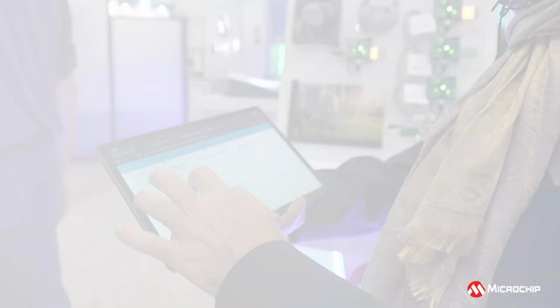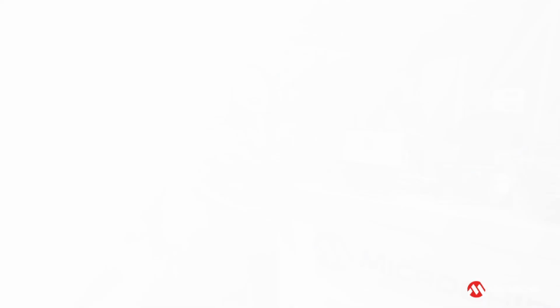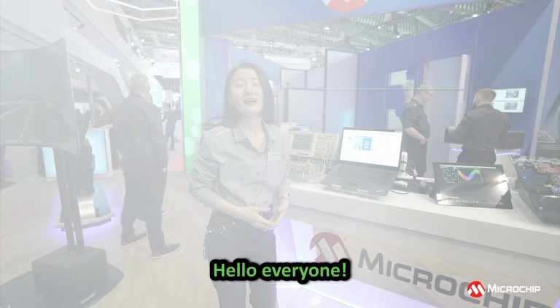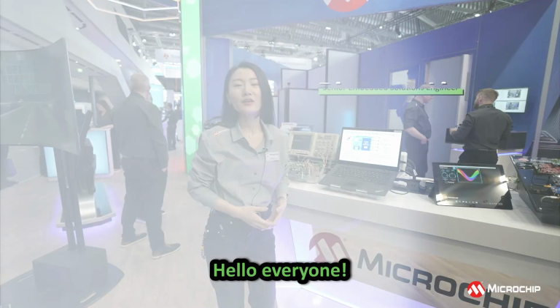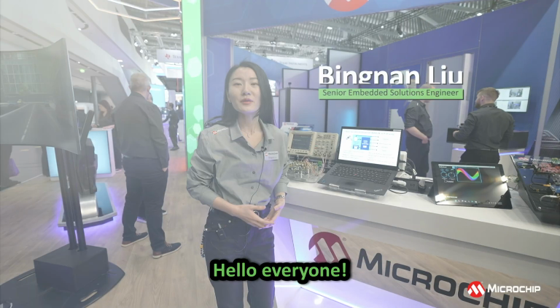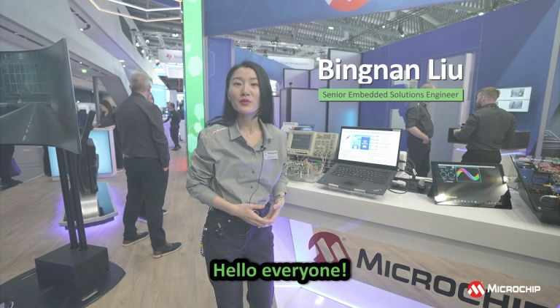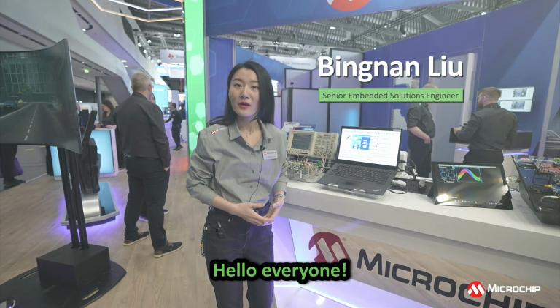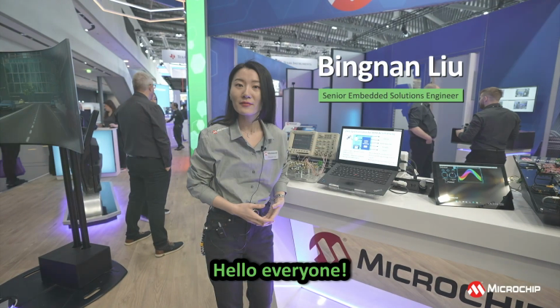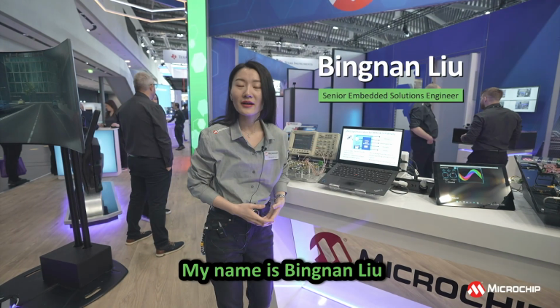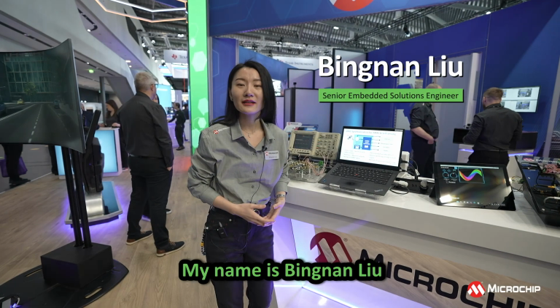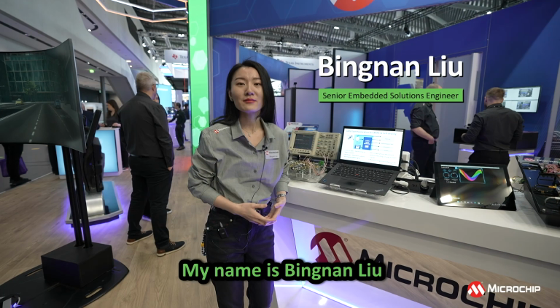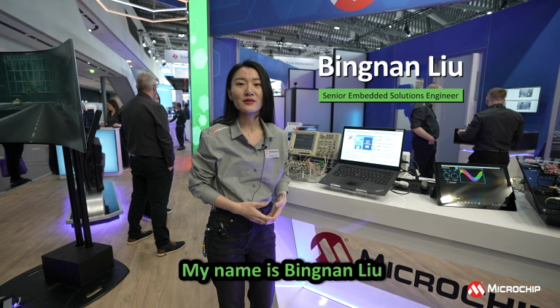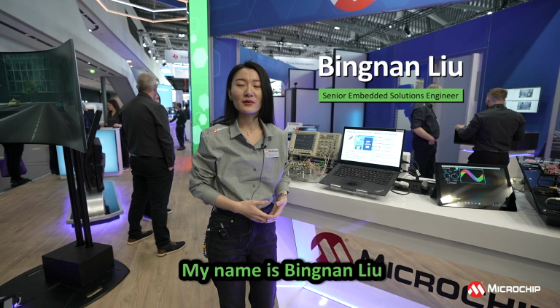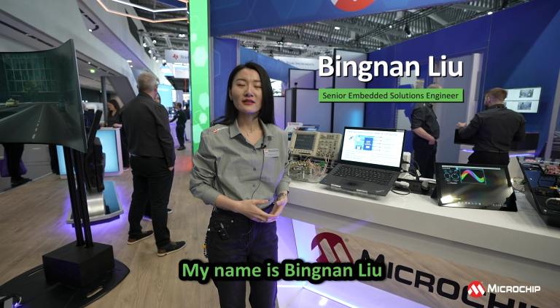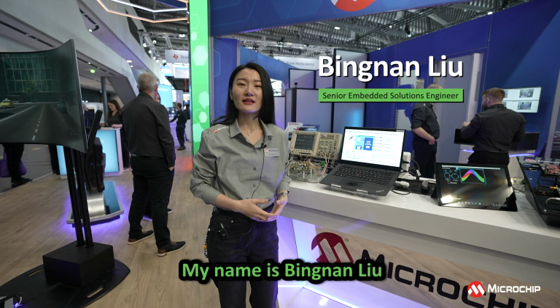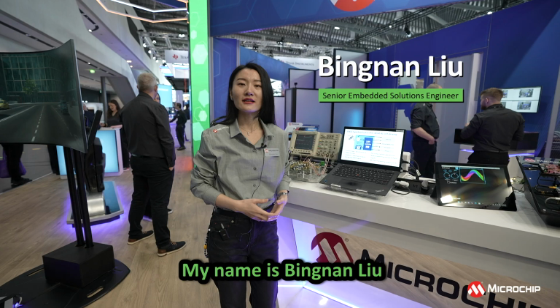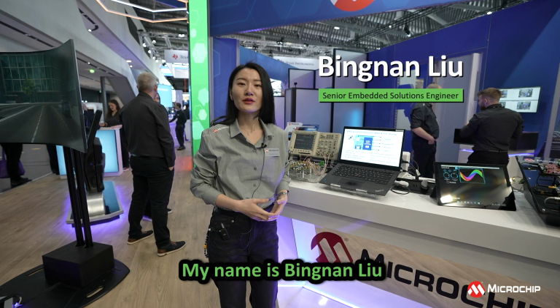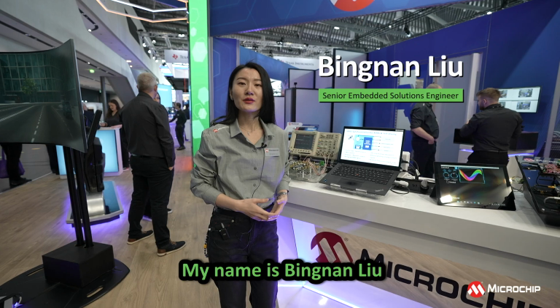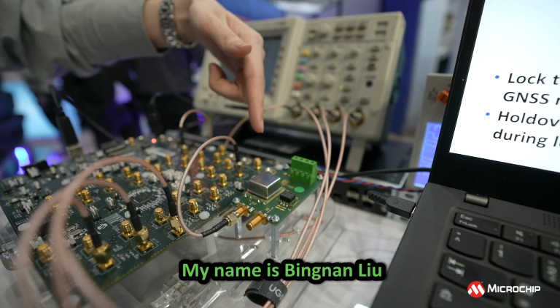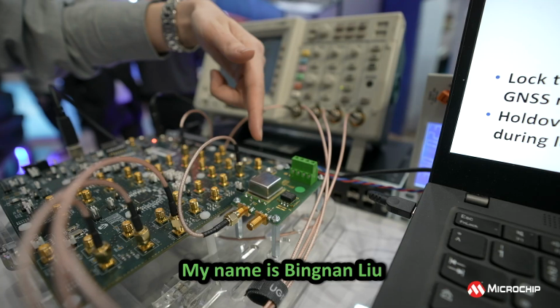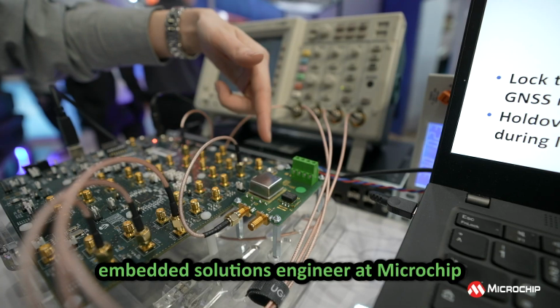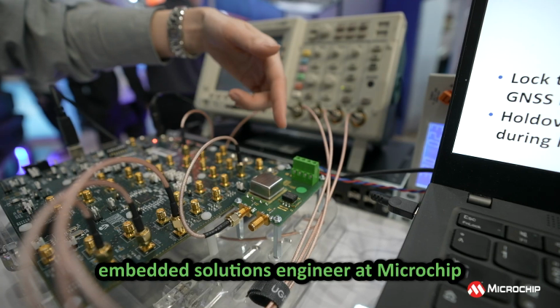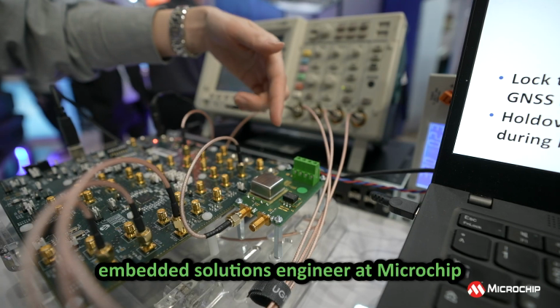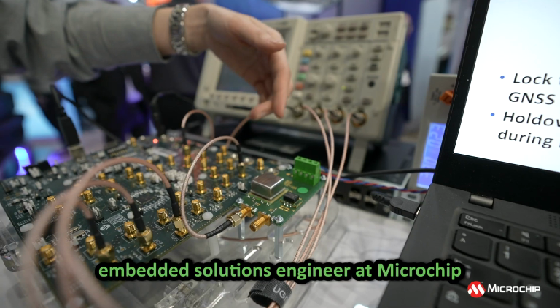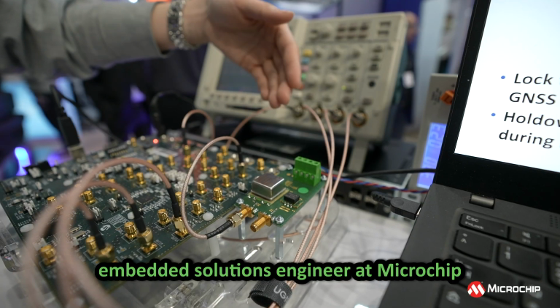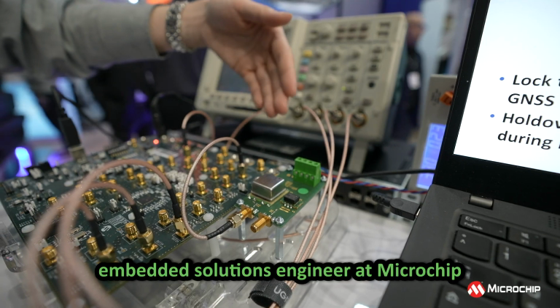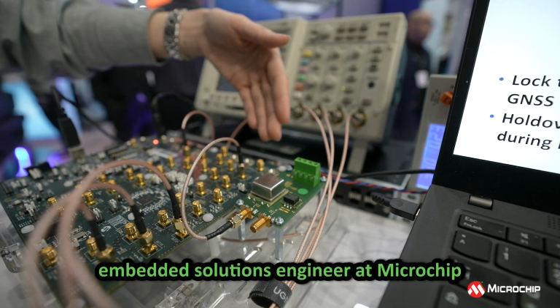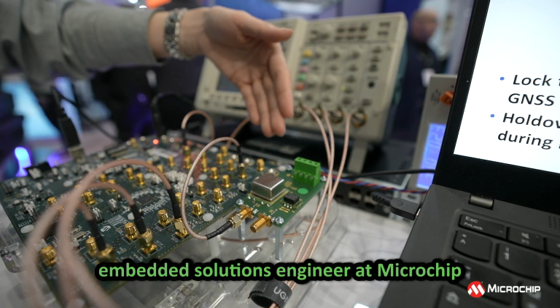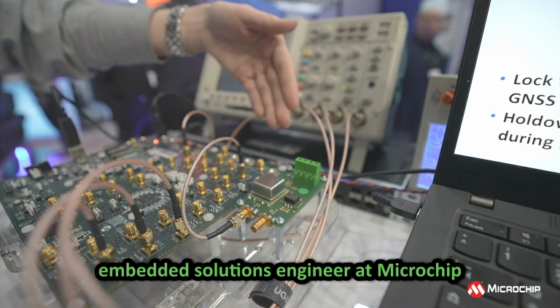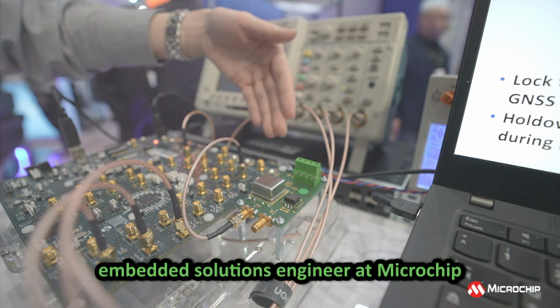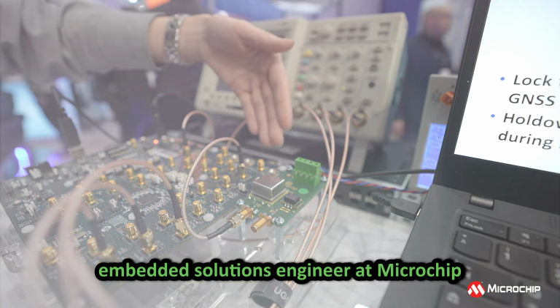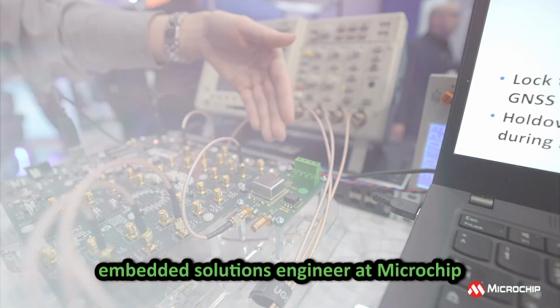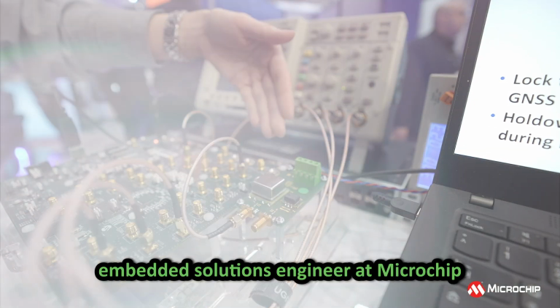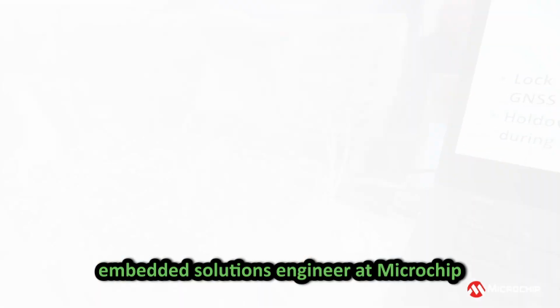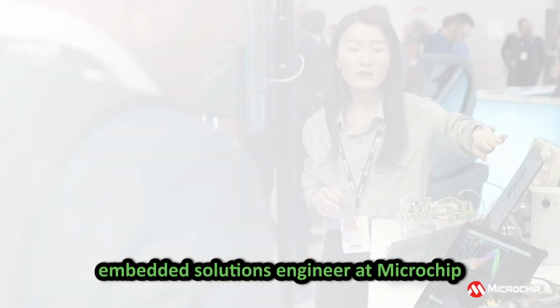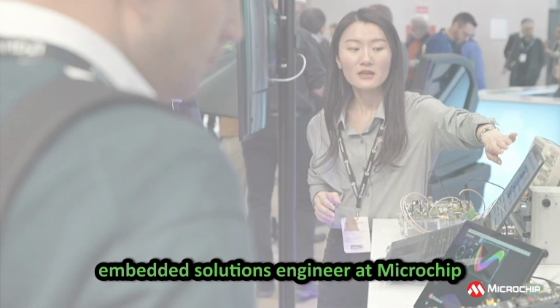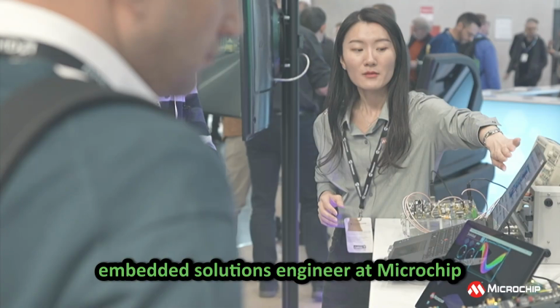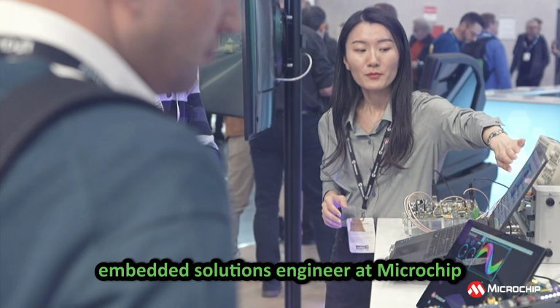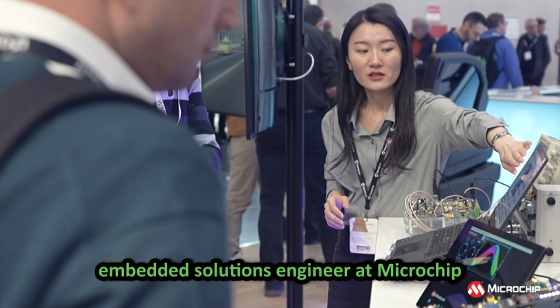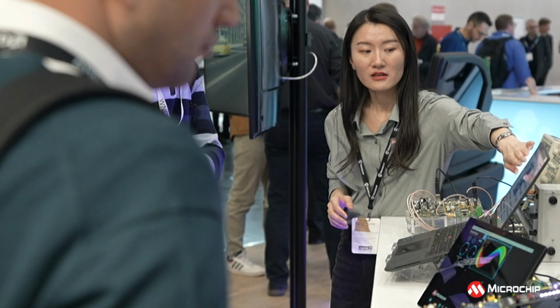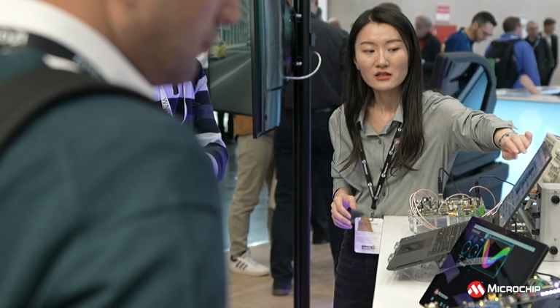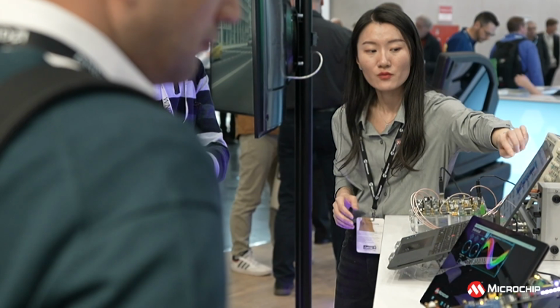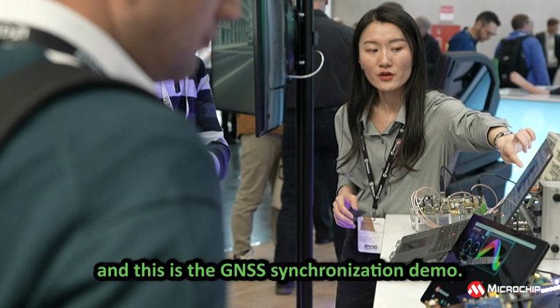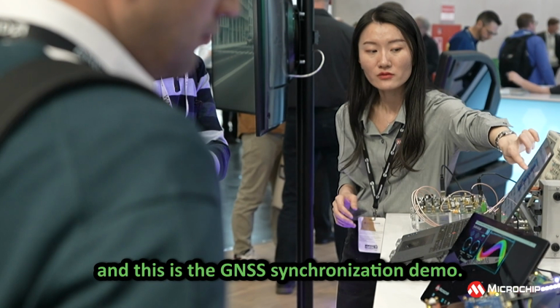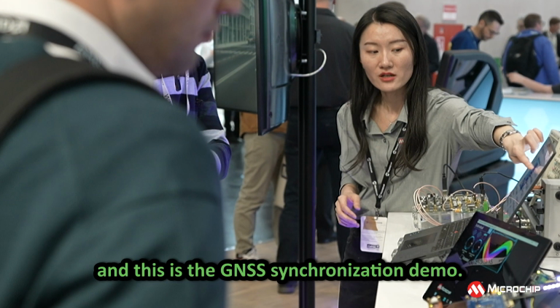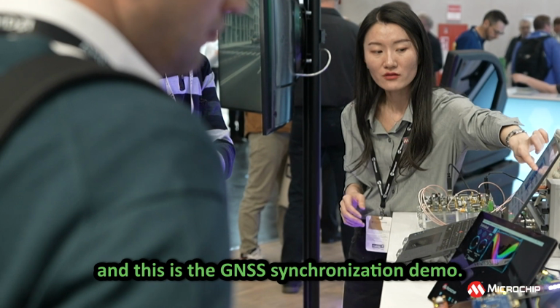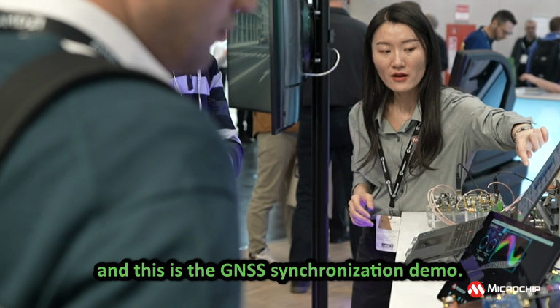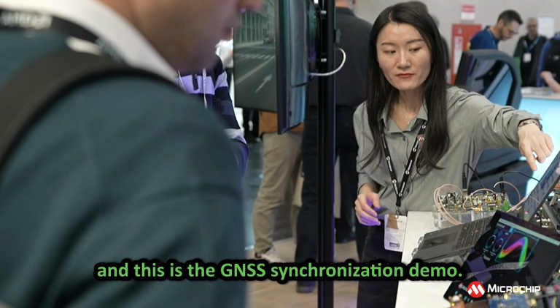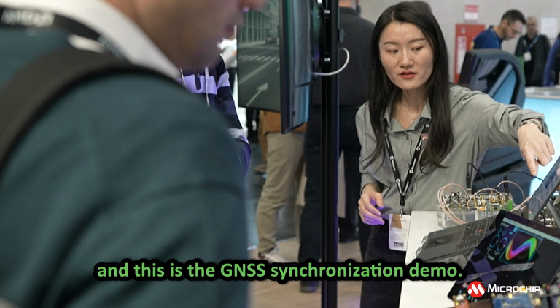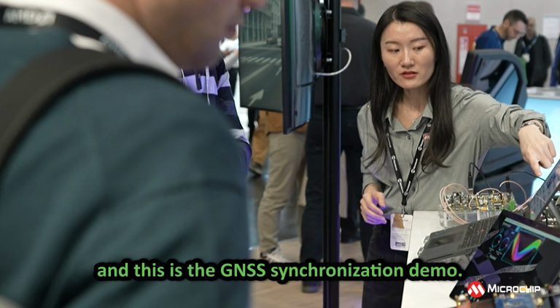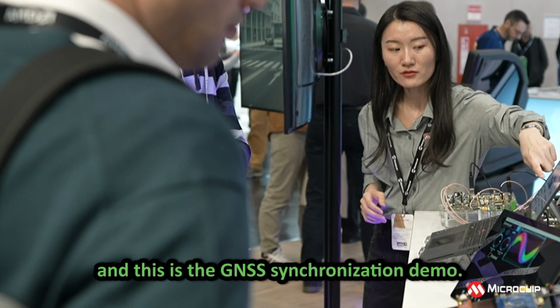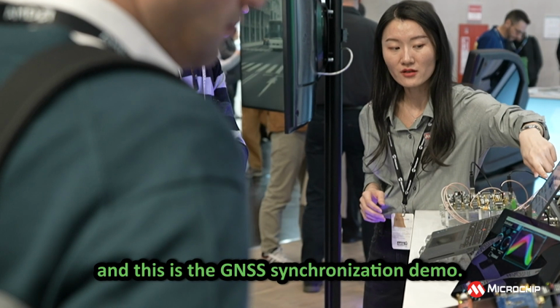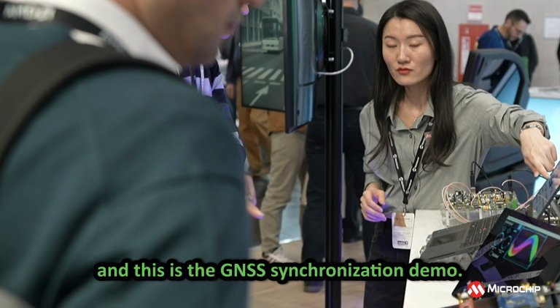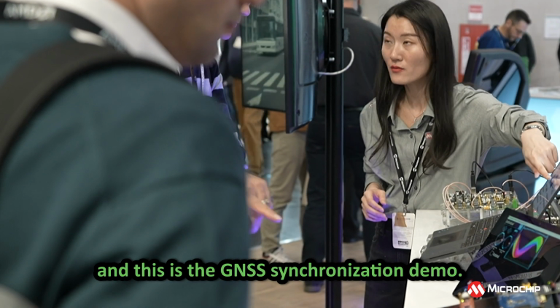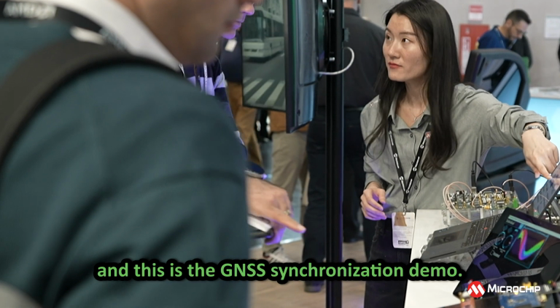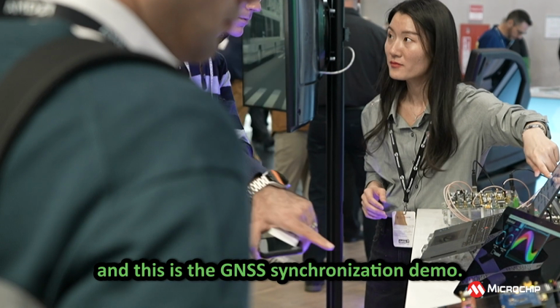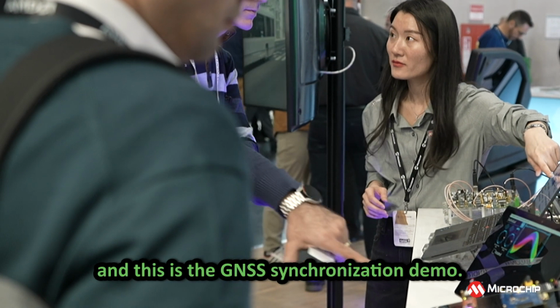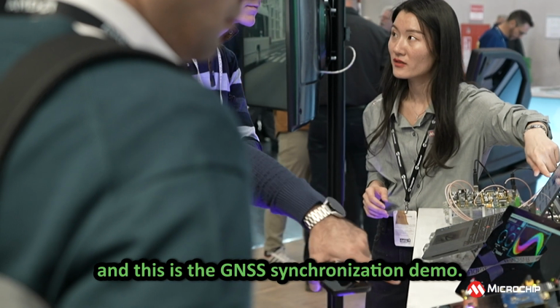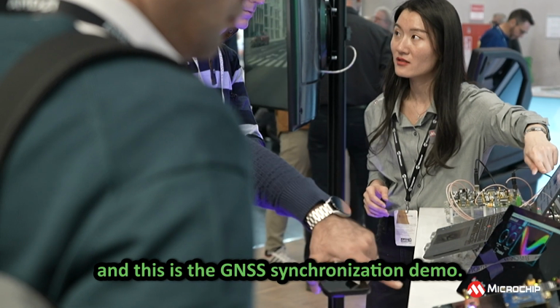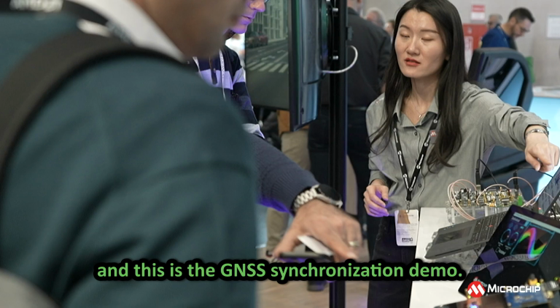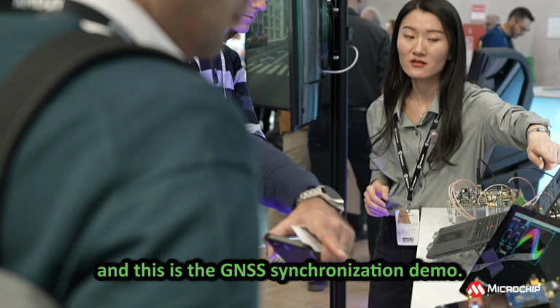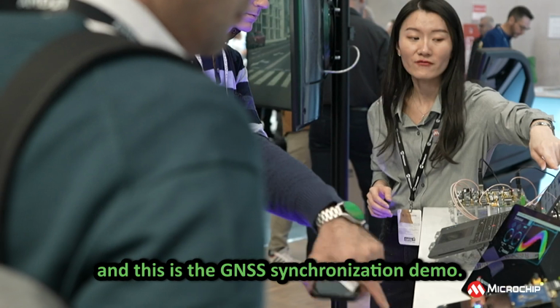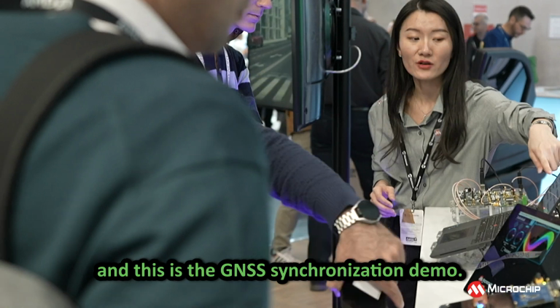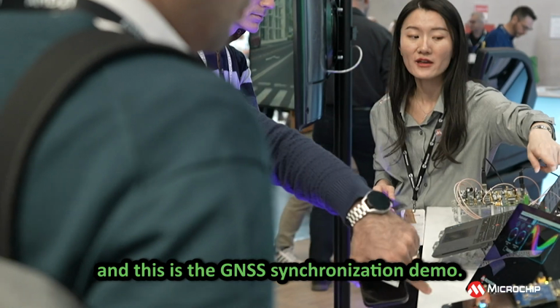Hello everyone, my name is Bing Lan Liu, an embedded solutions engineer at Microchip, and this is the Gene SS synchronization demo.